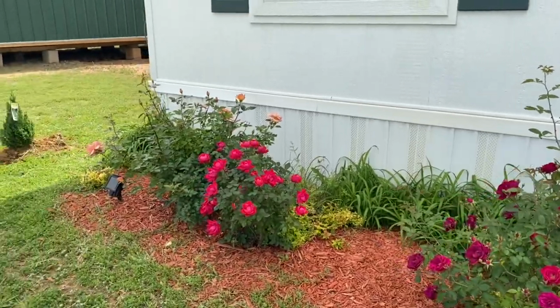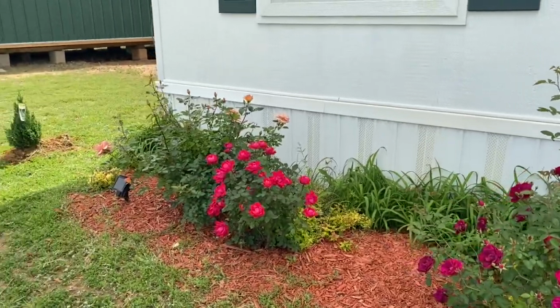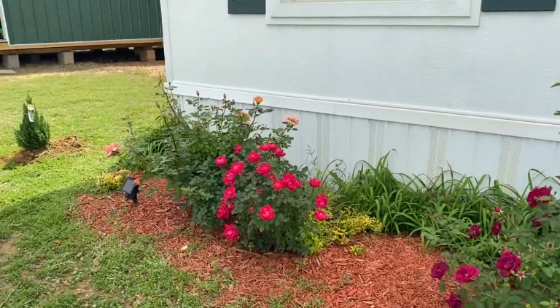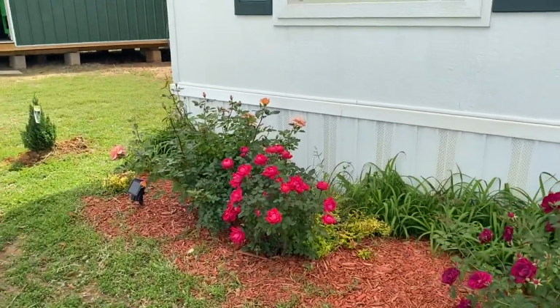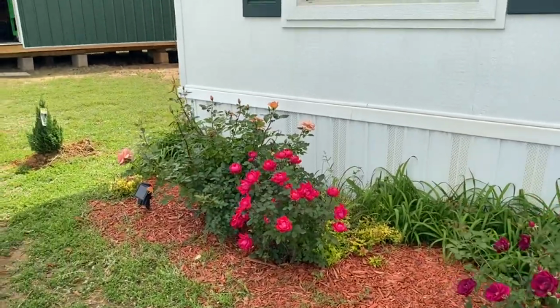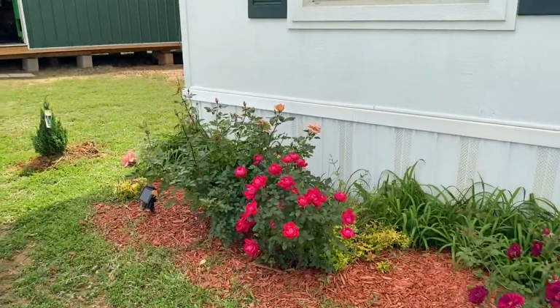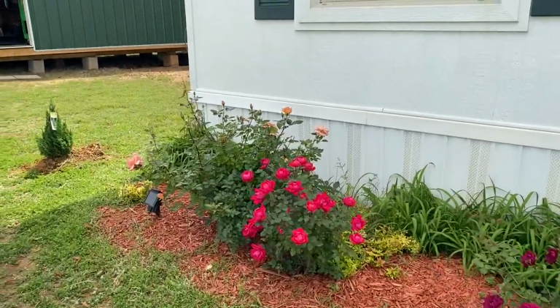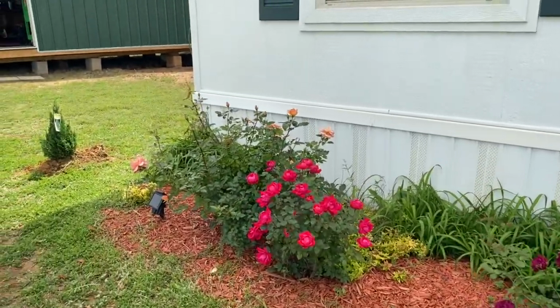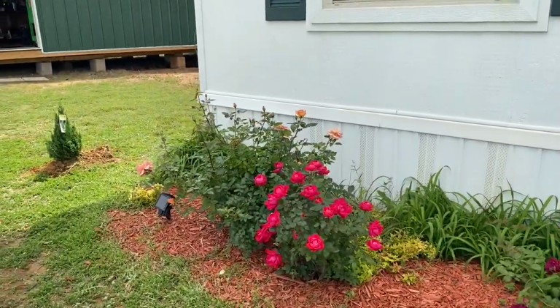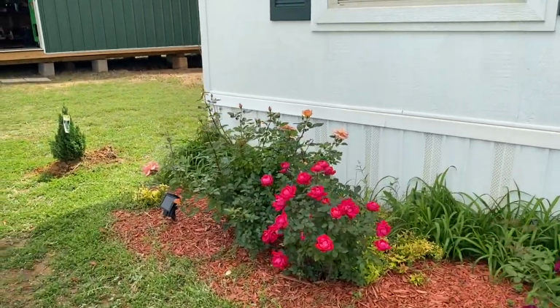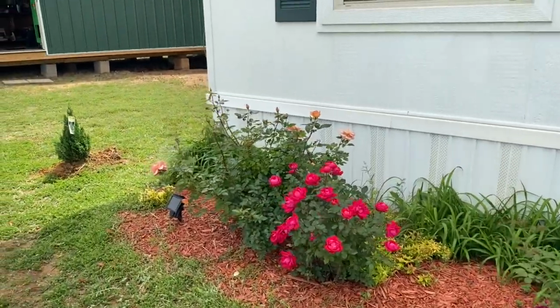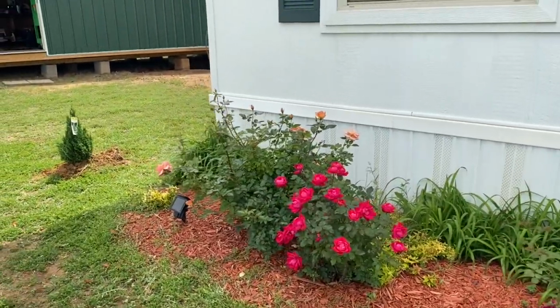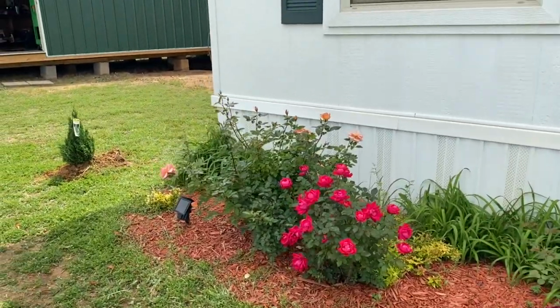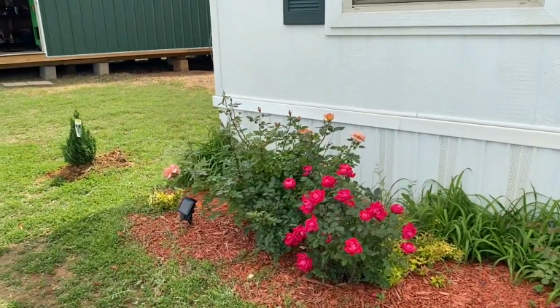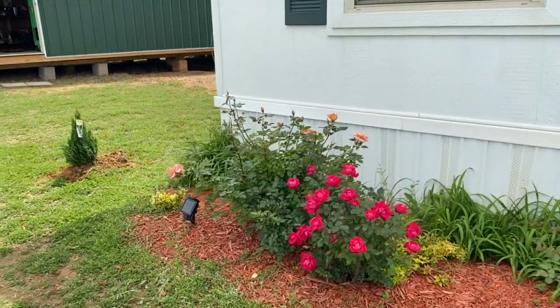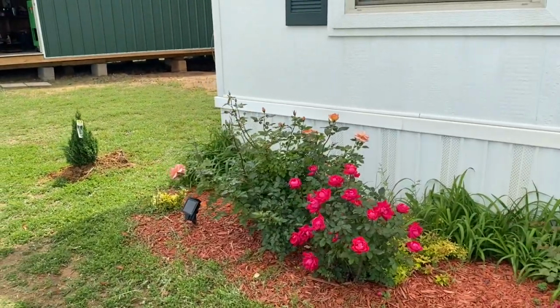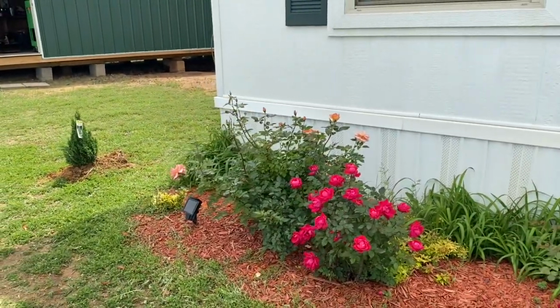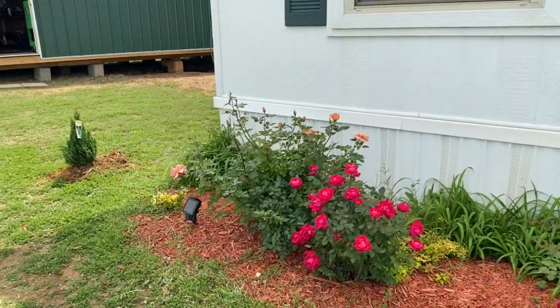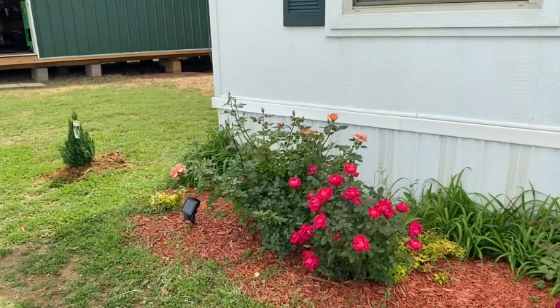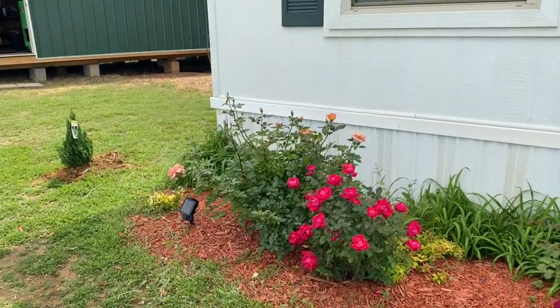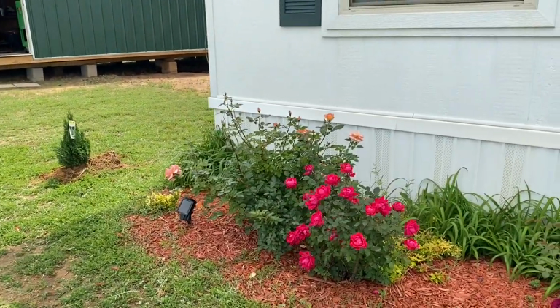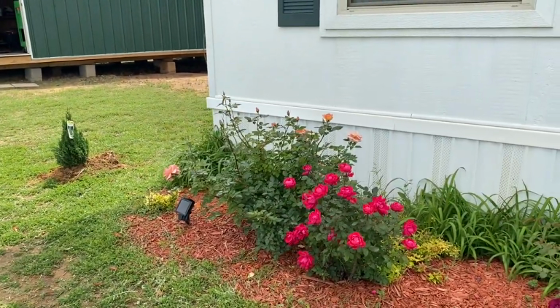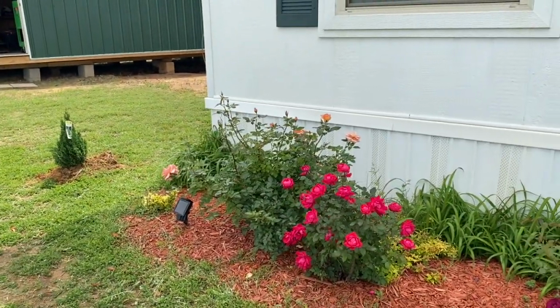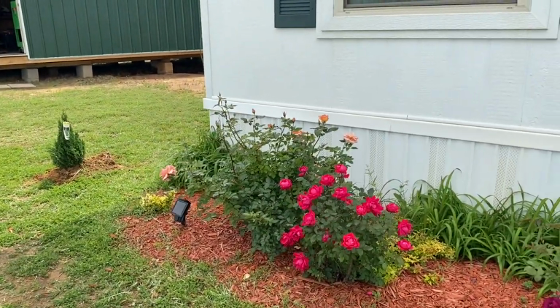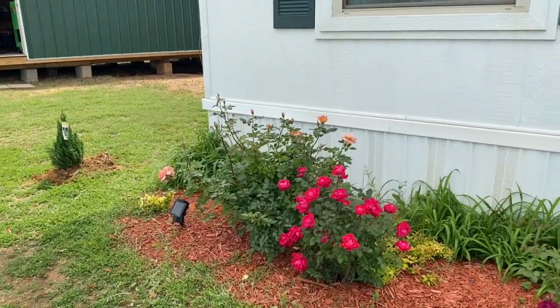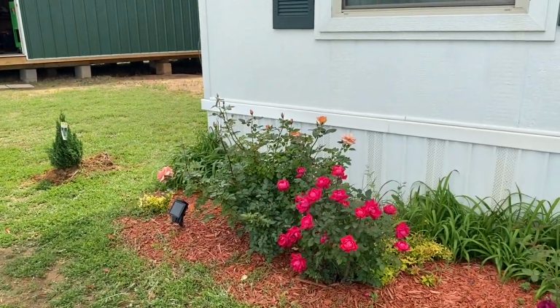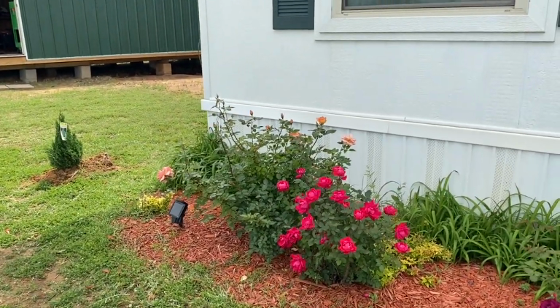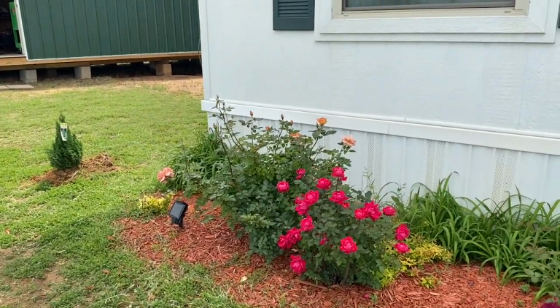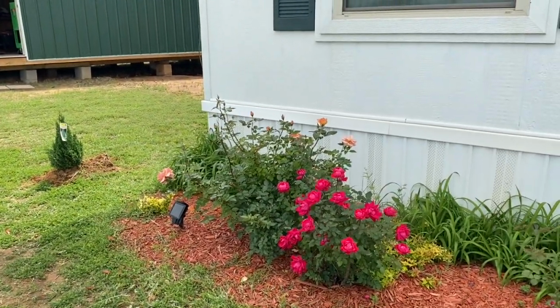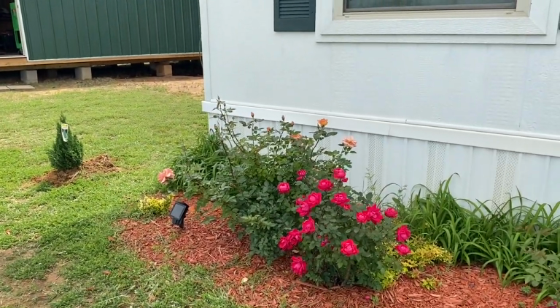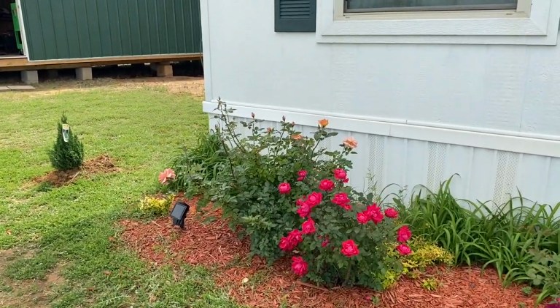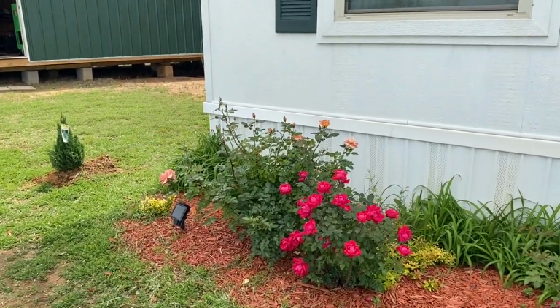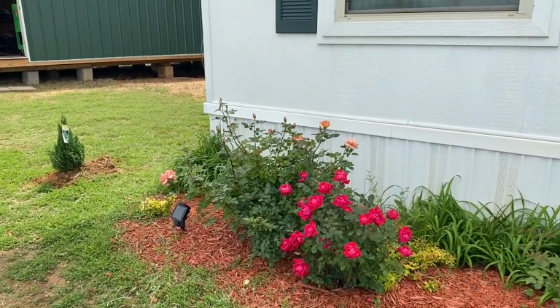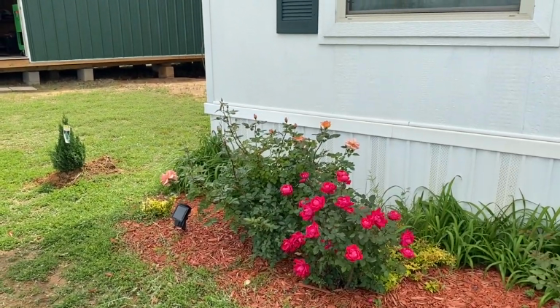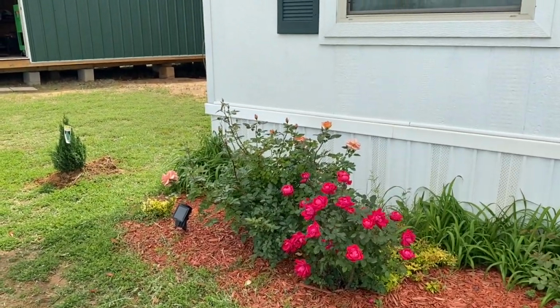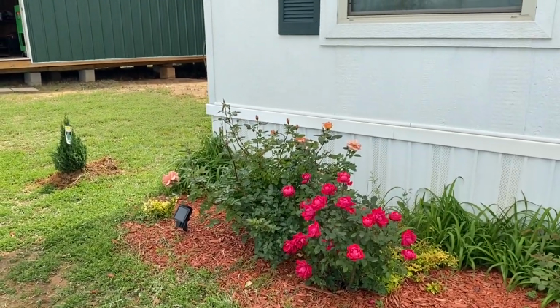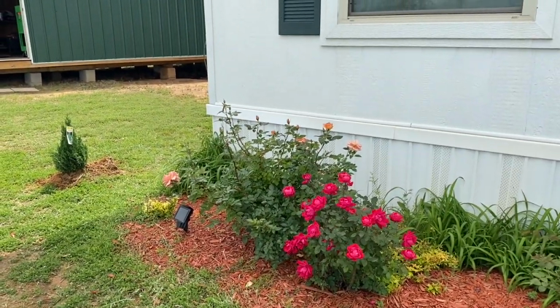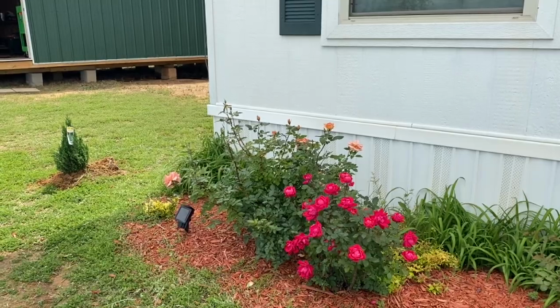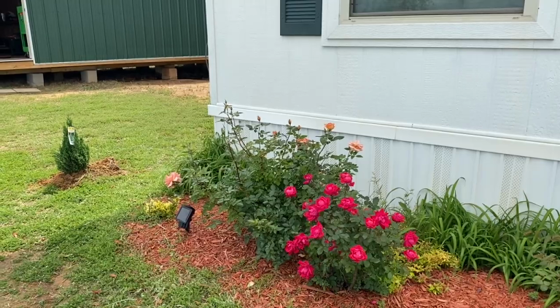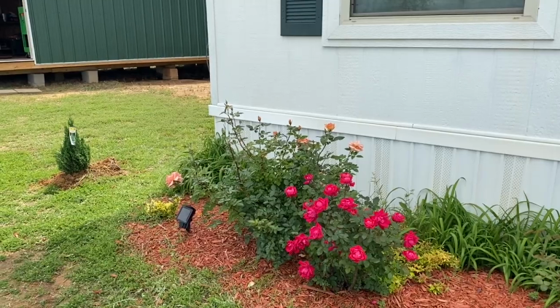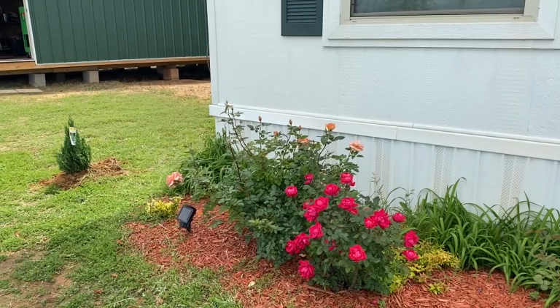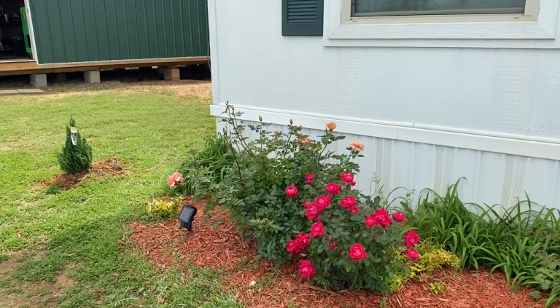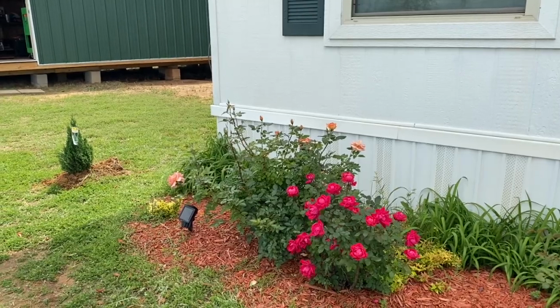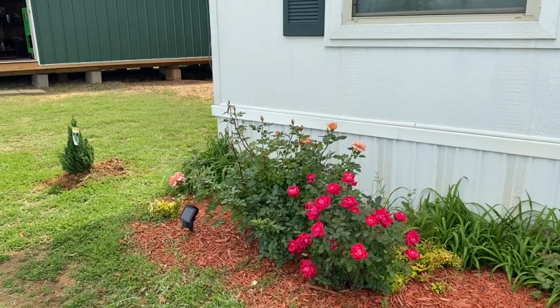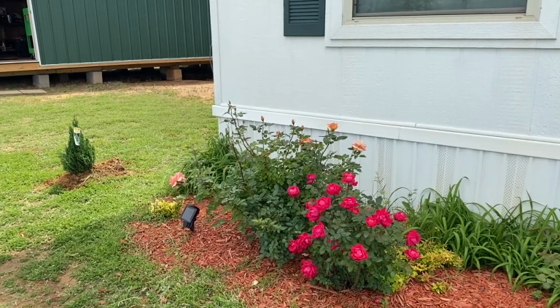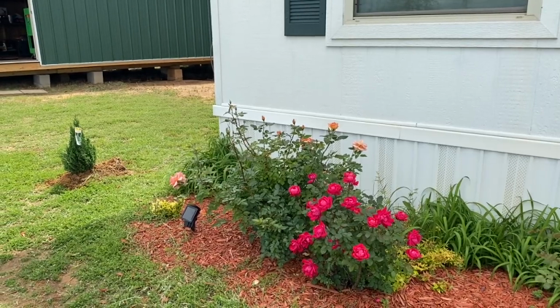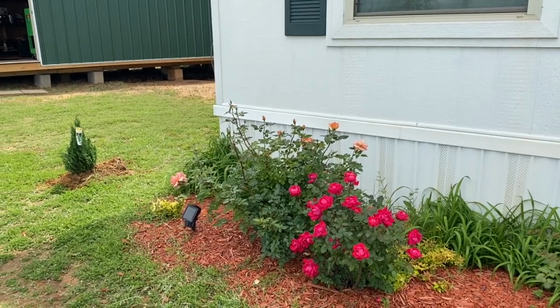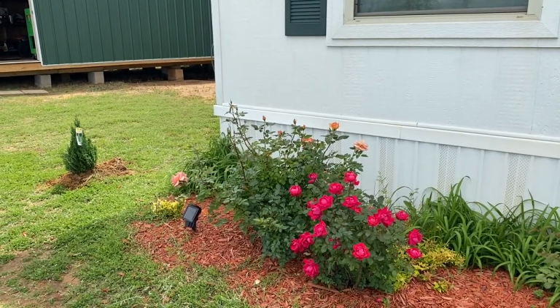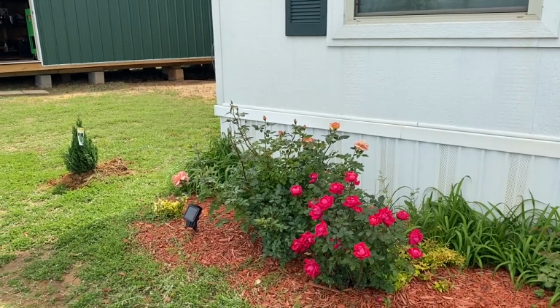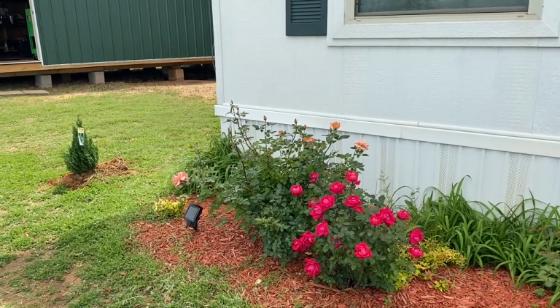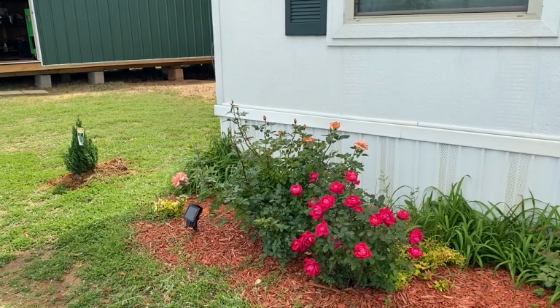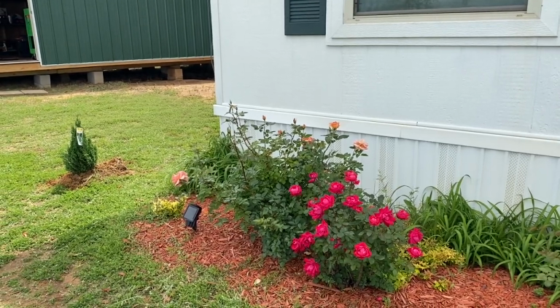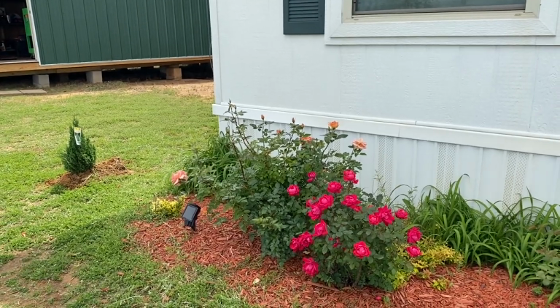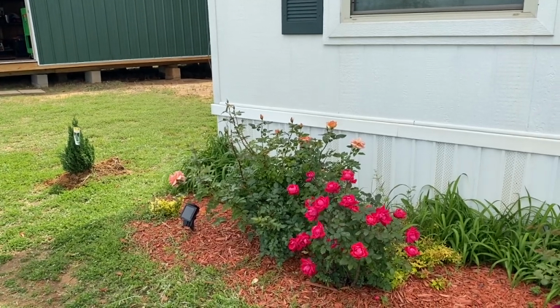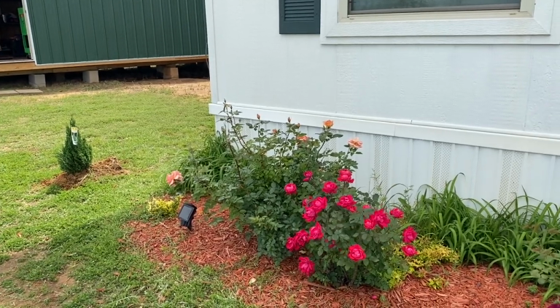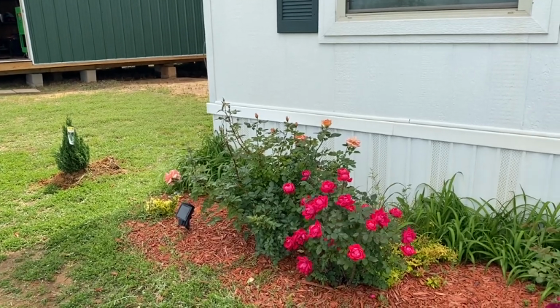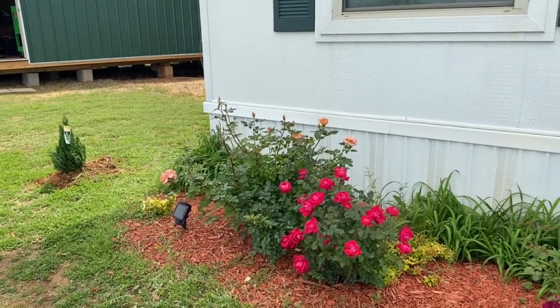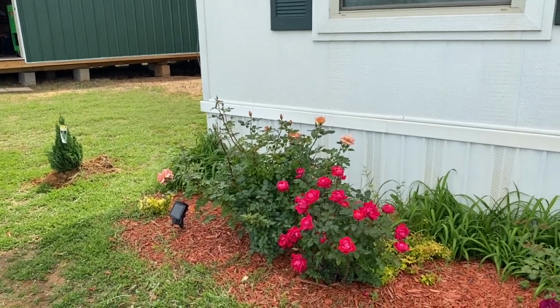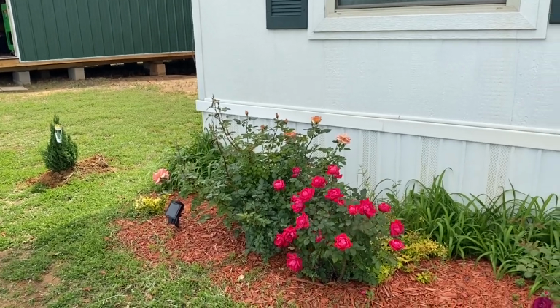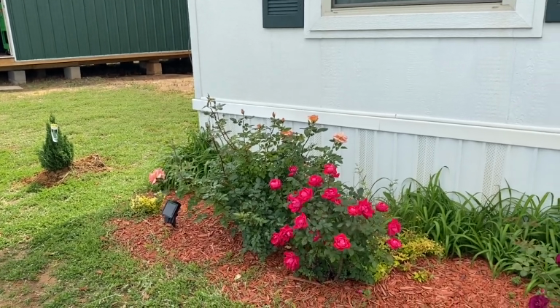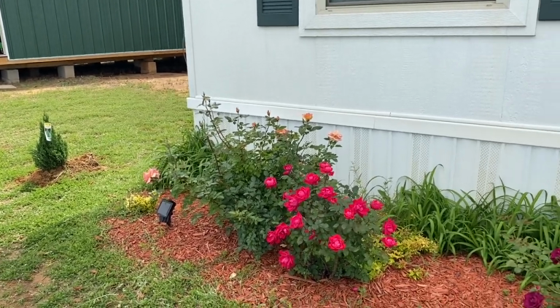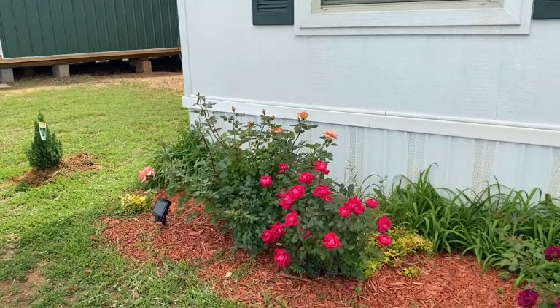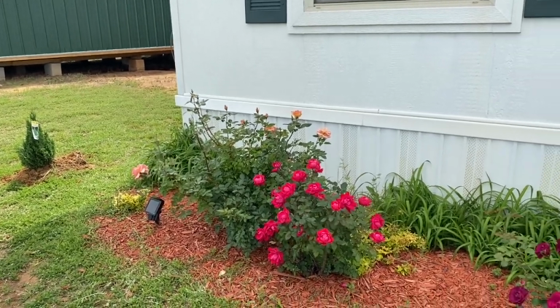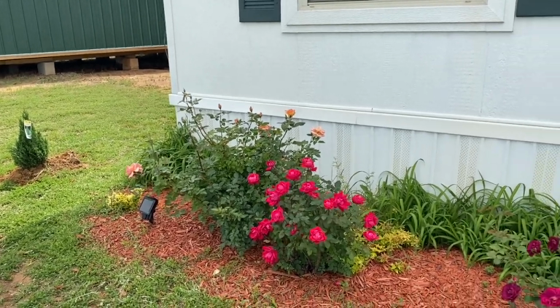There's our new little plant. It gets really big, so I had to plant it way off from the corner of the house.